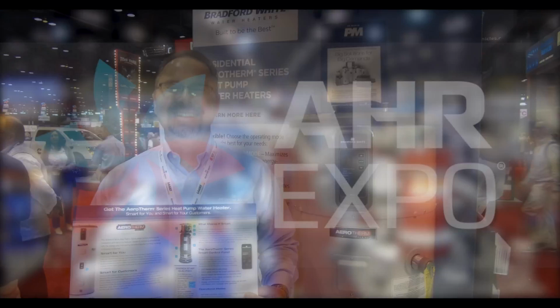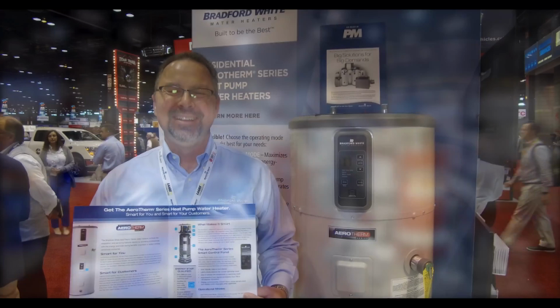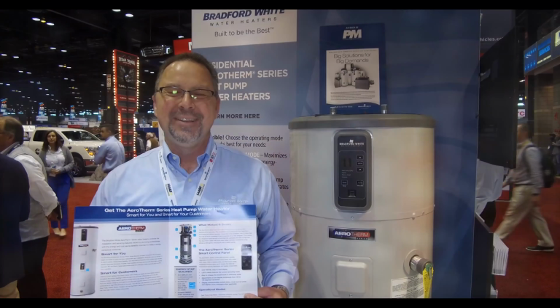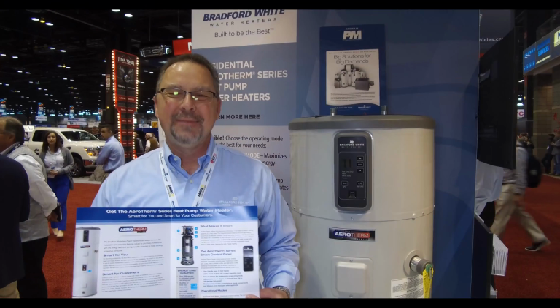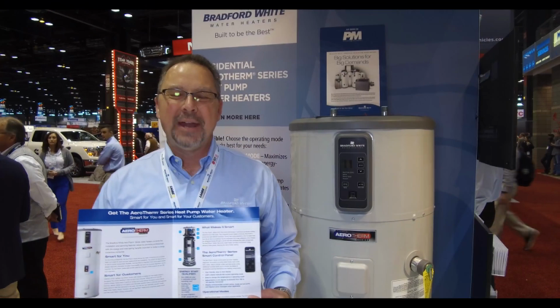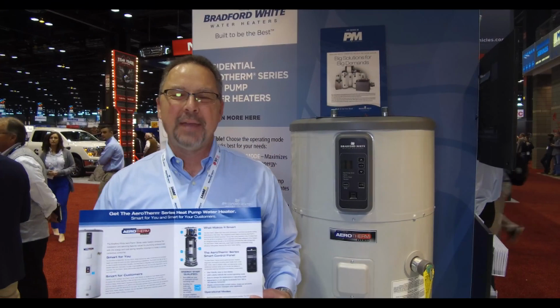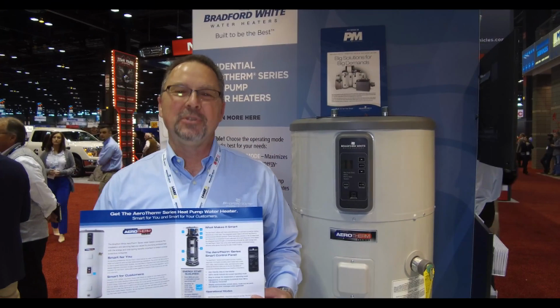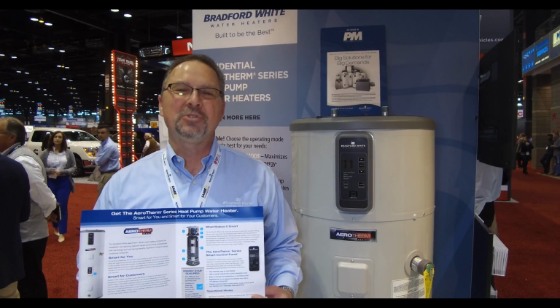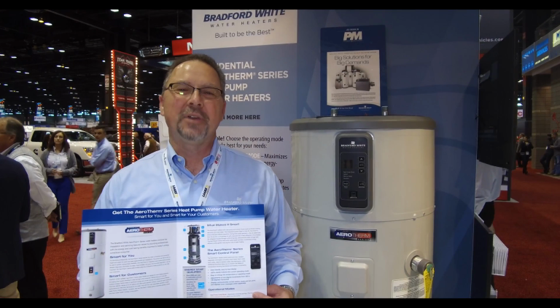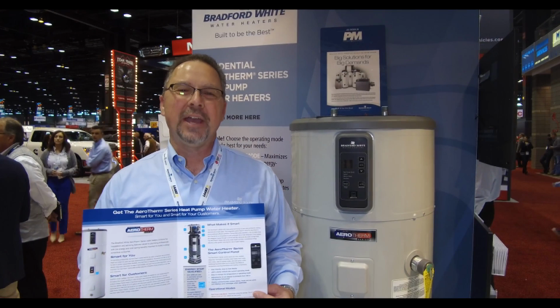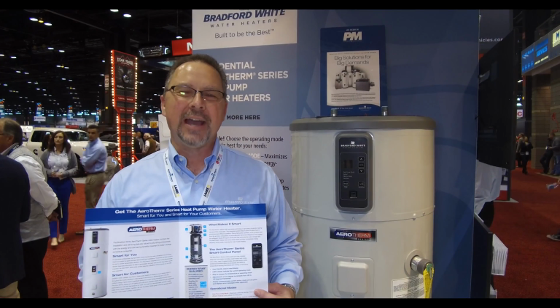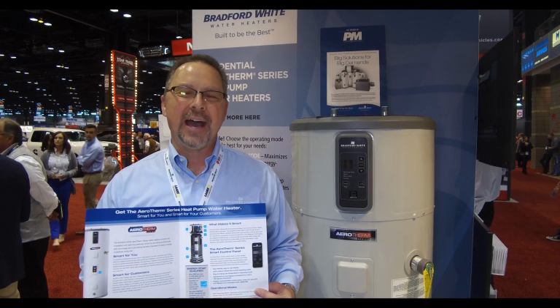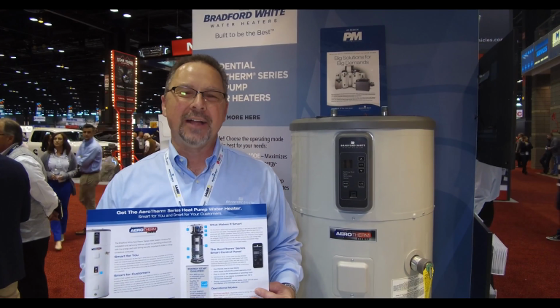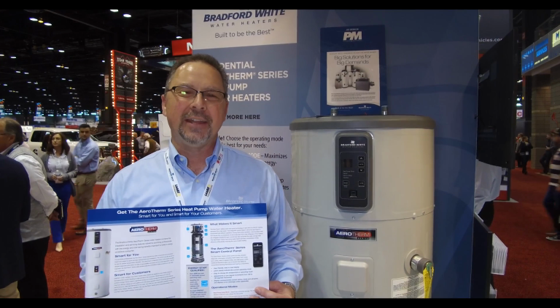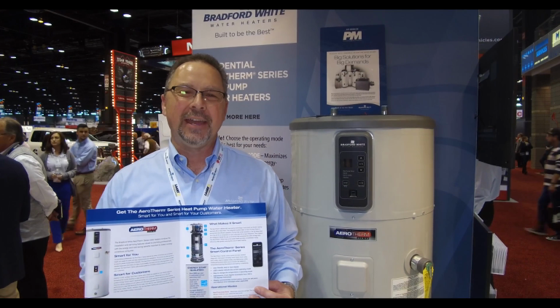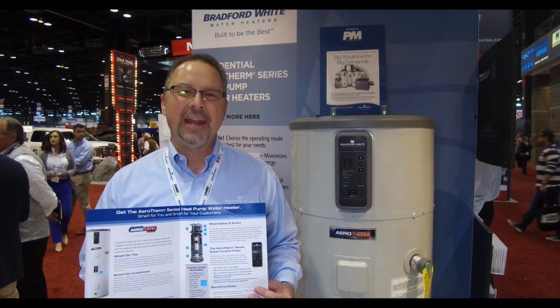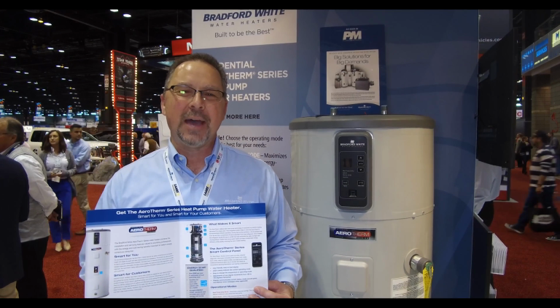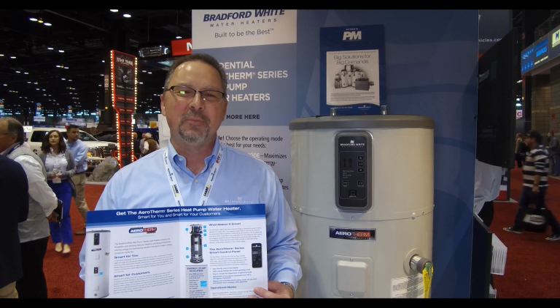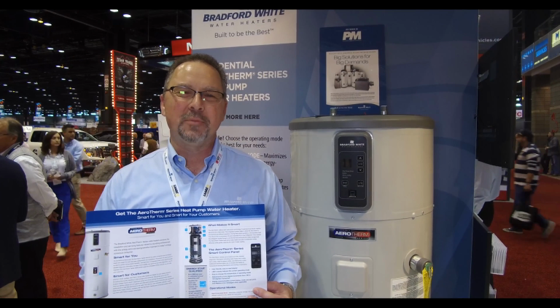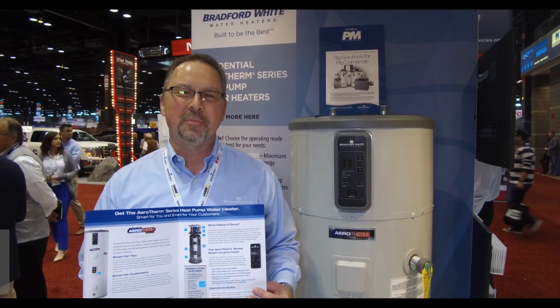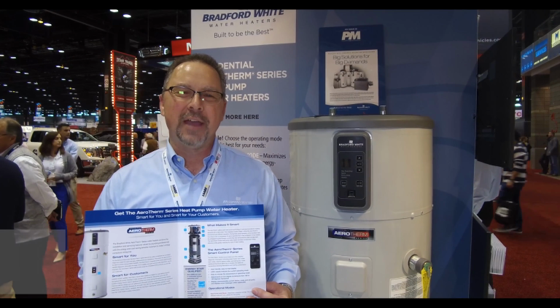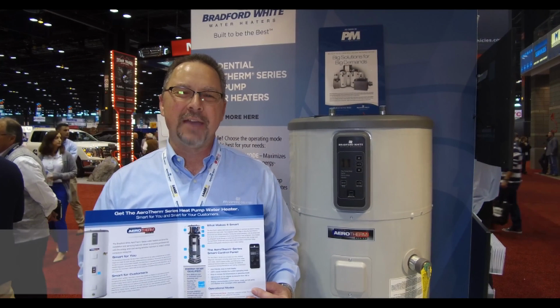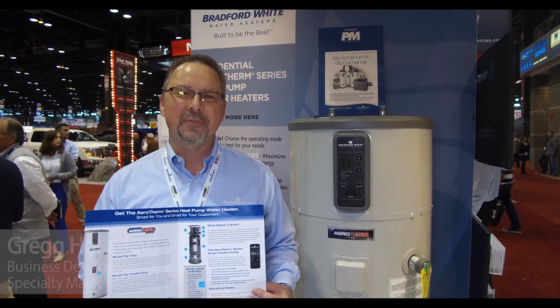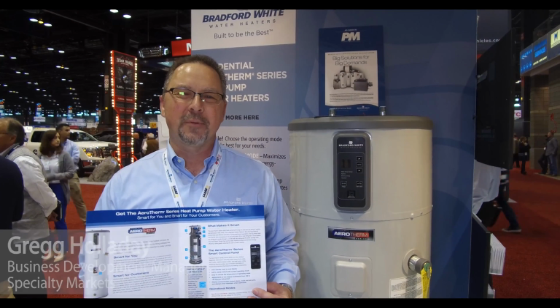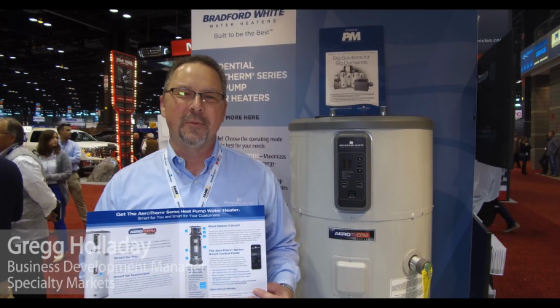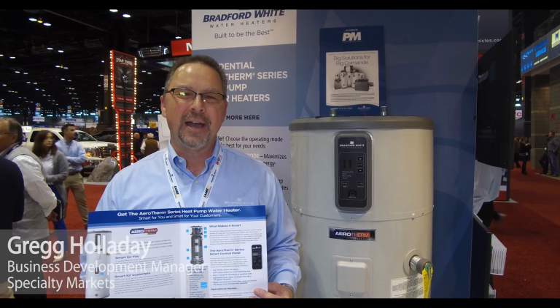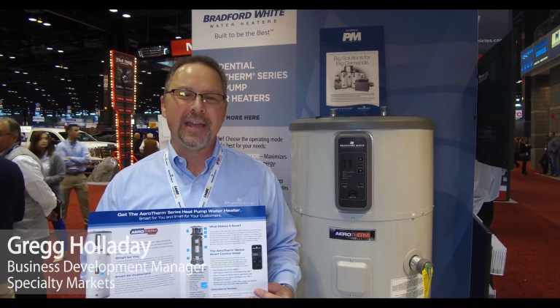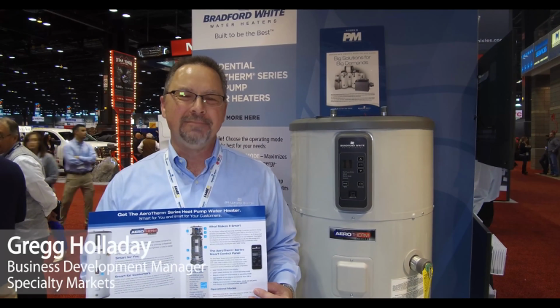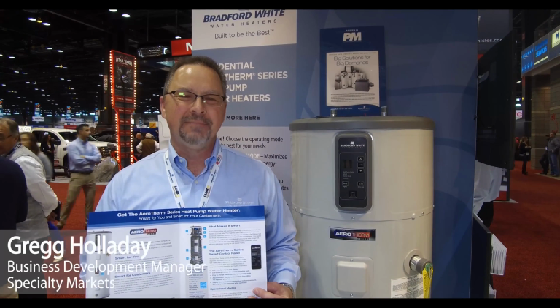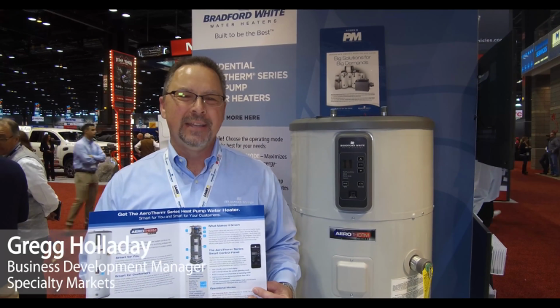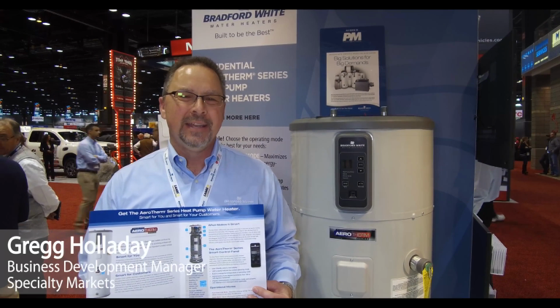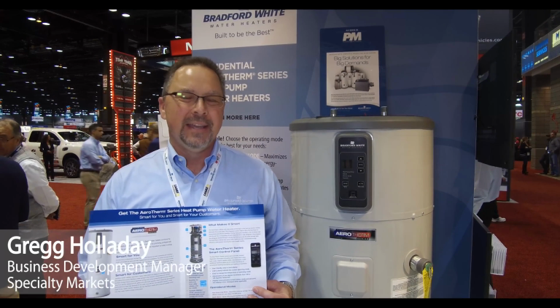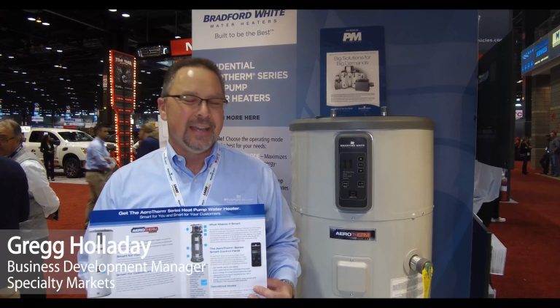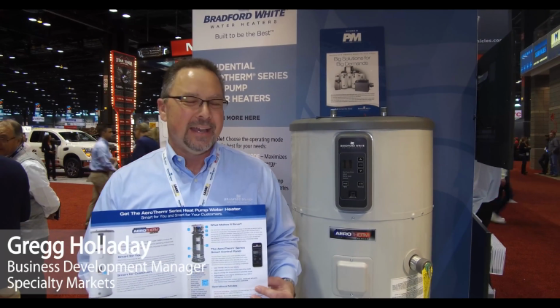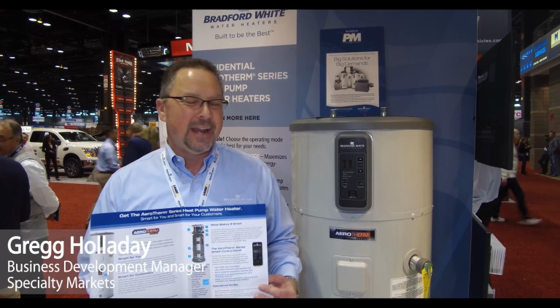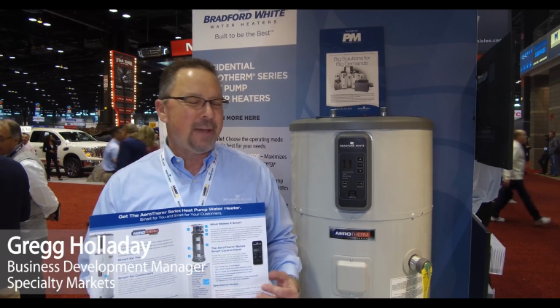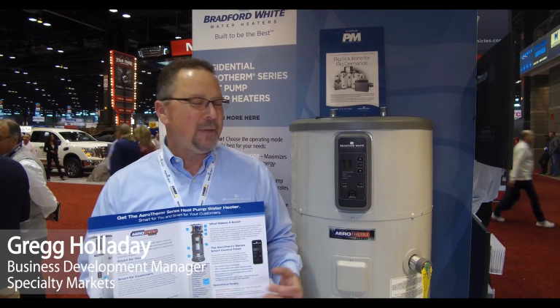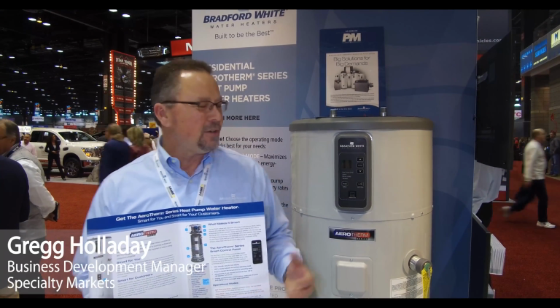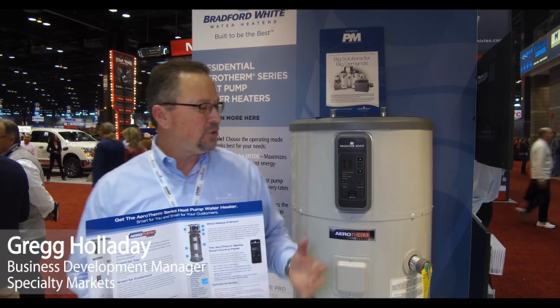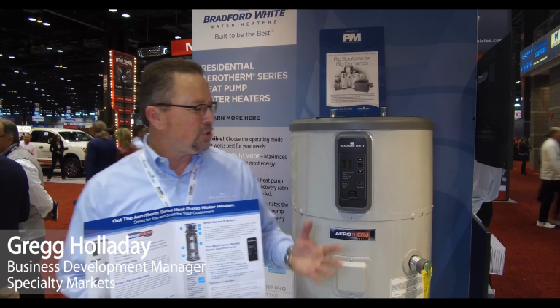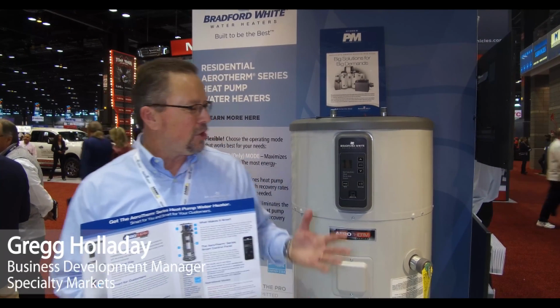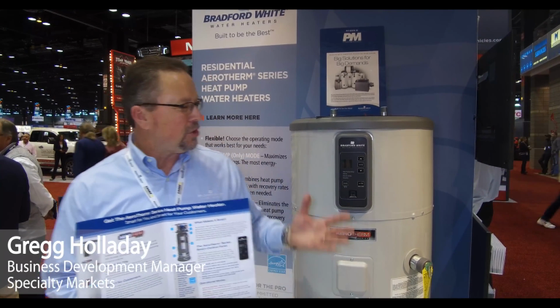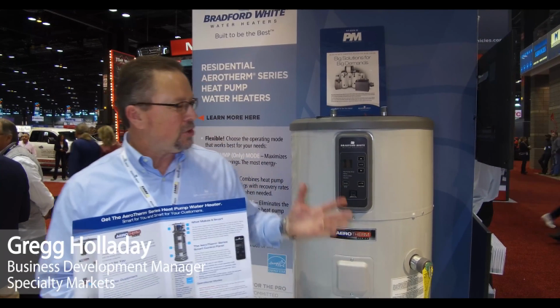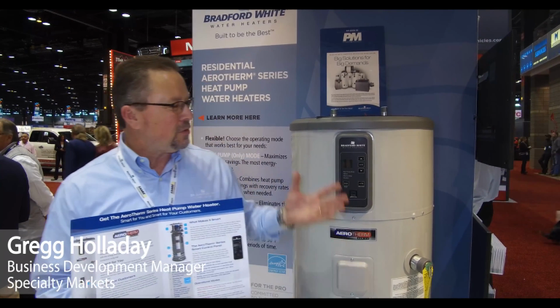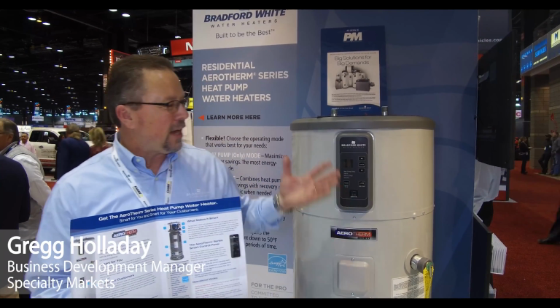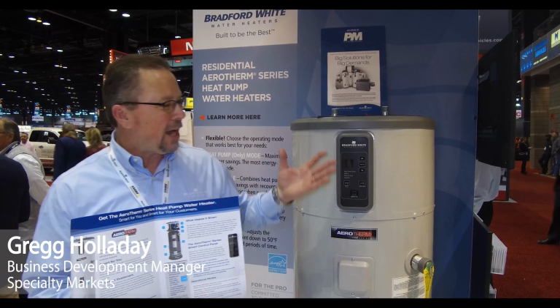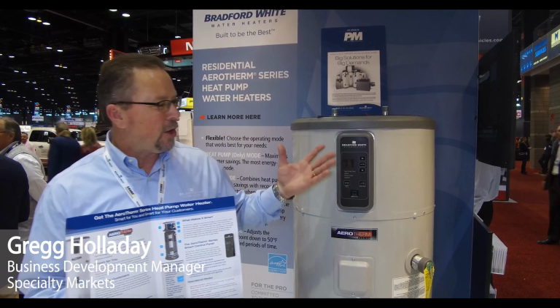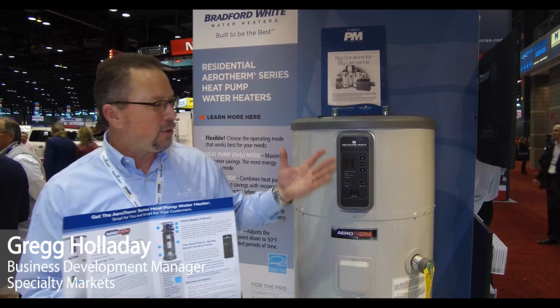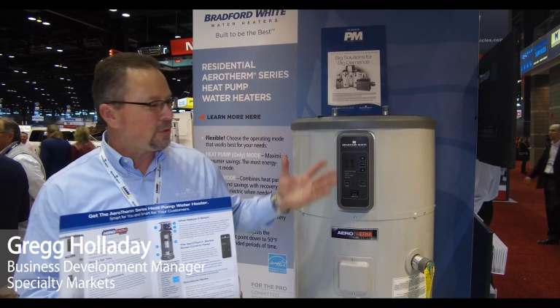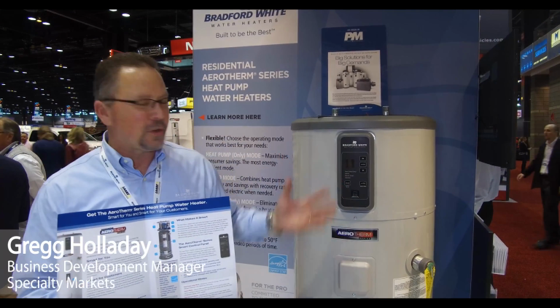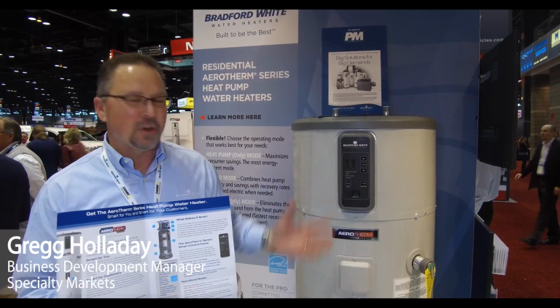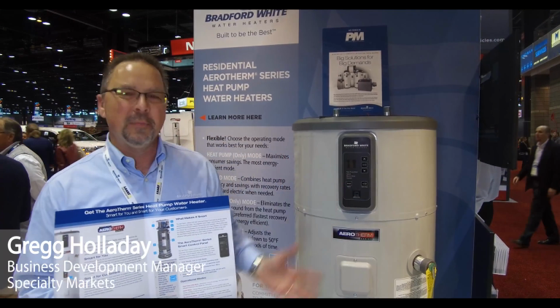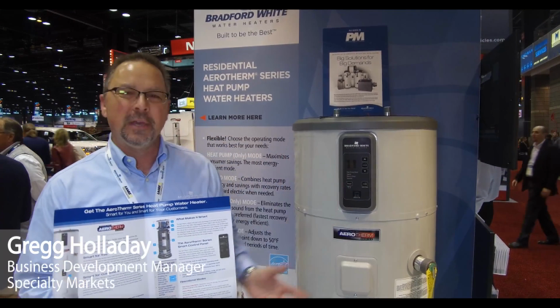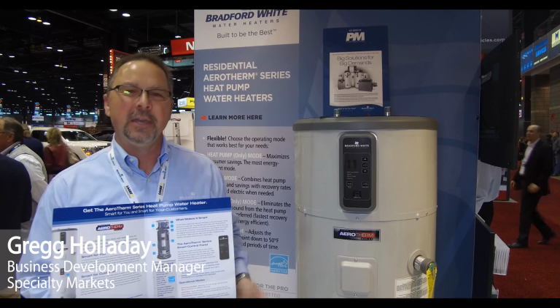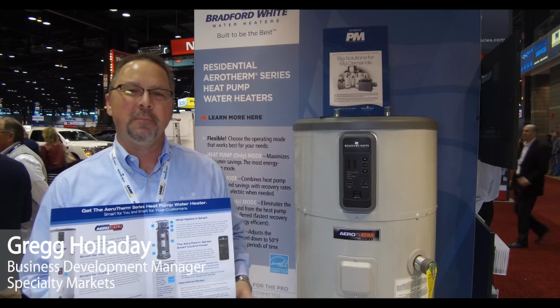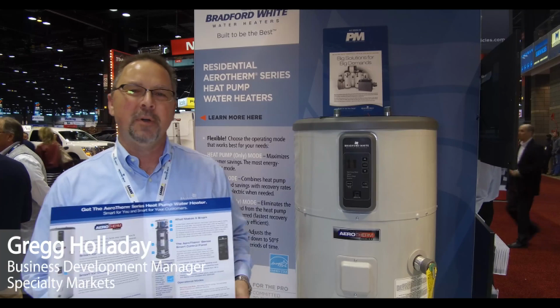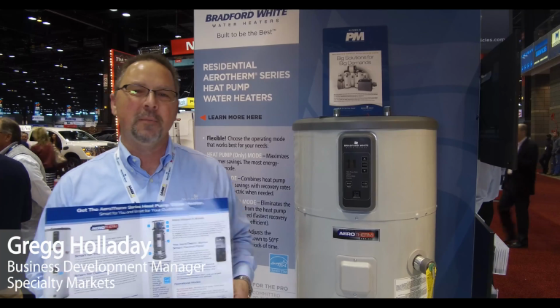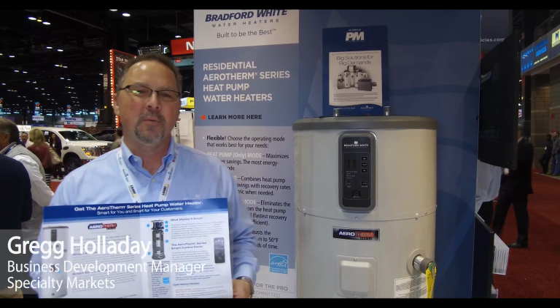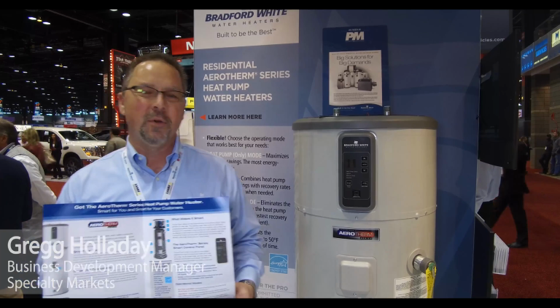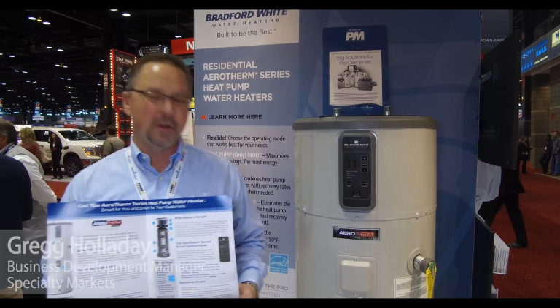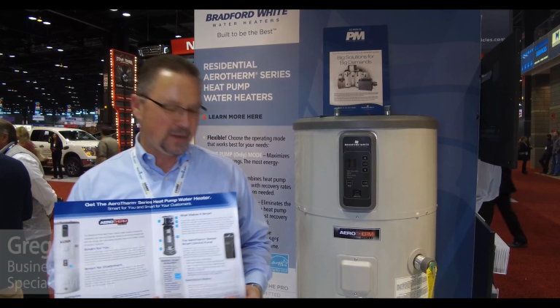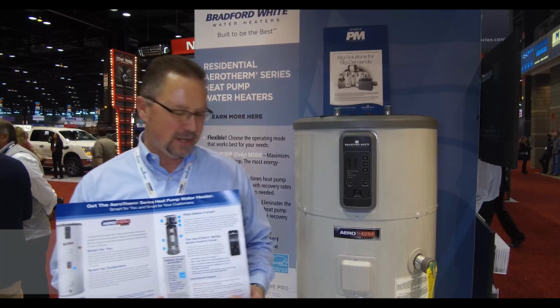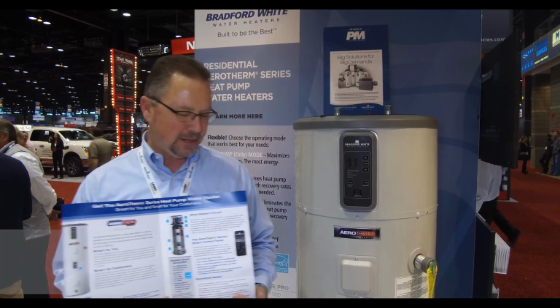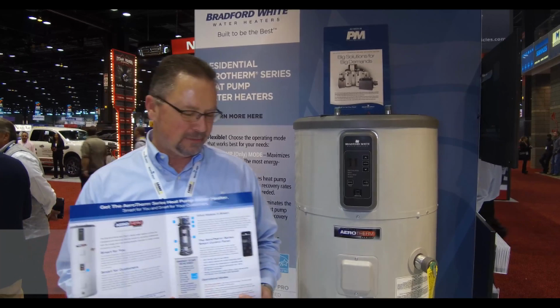My name is Greg Holliday and I'm with Bradford White, and I'm here to show you the Aerotherm heat pump water heater.